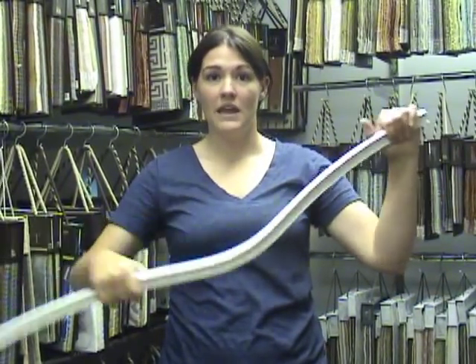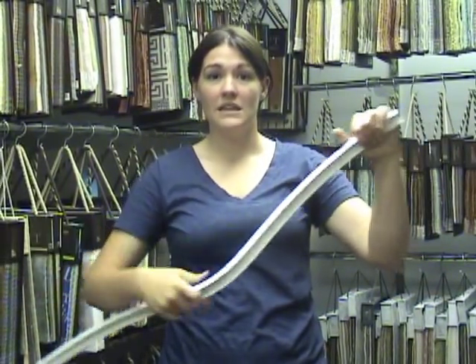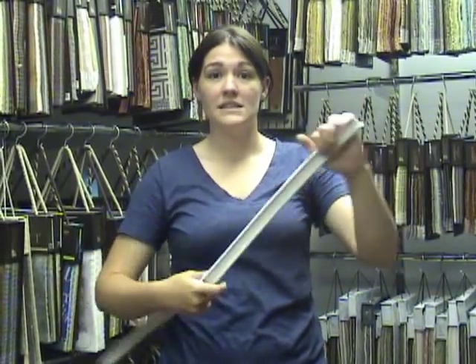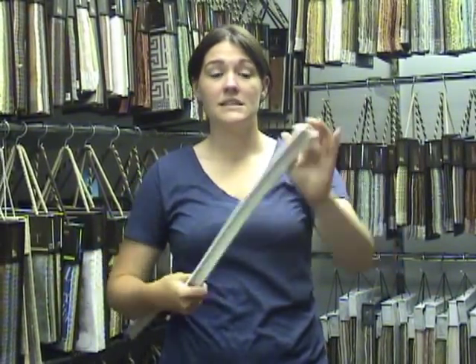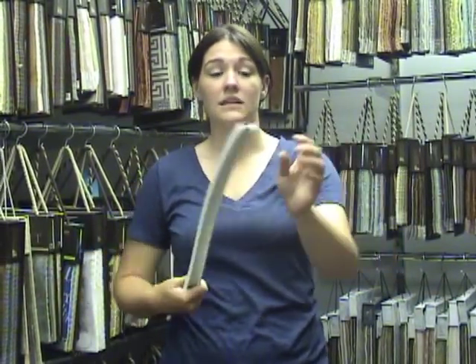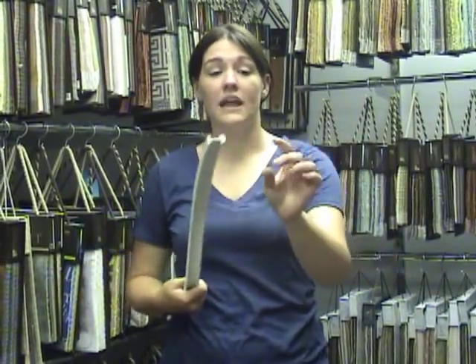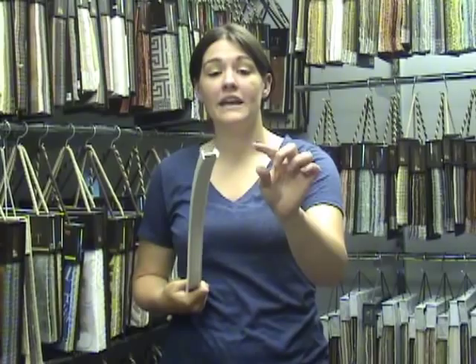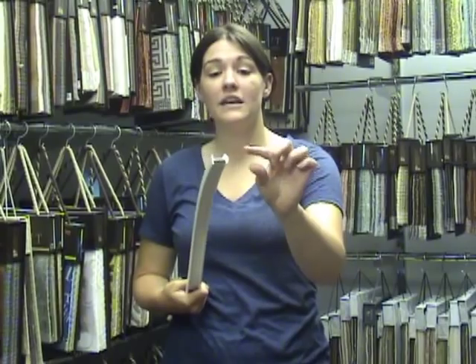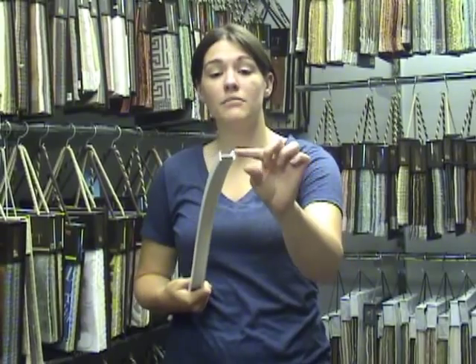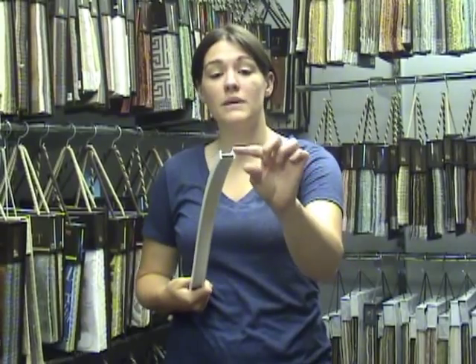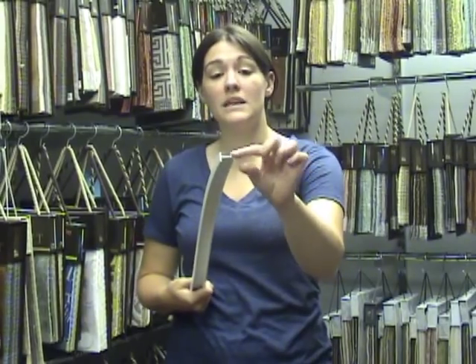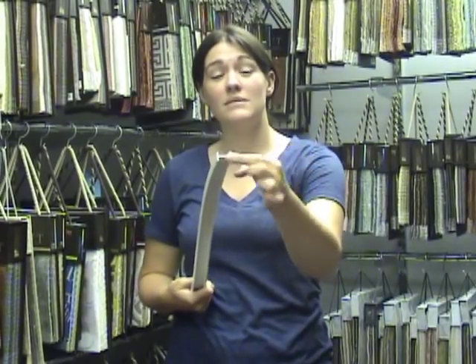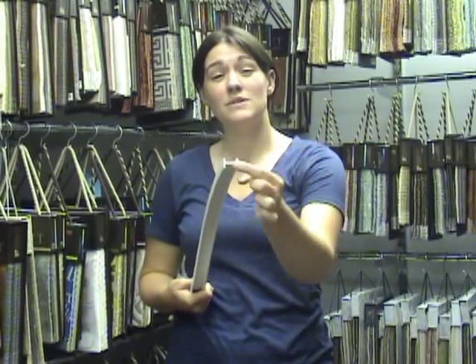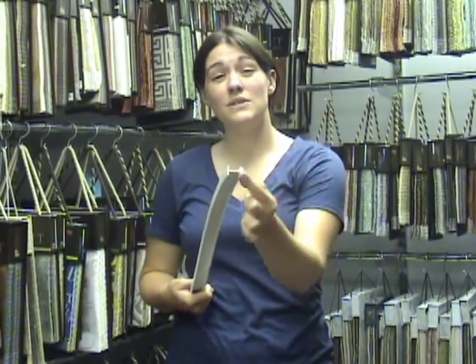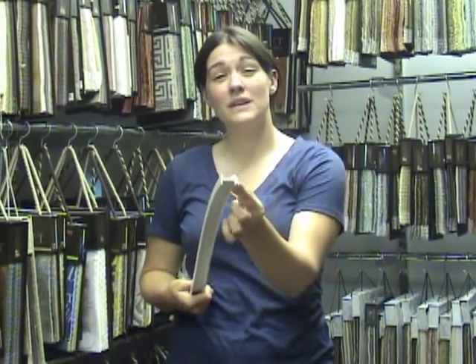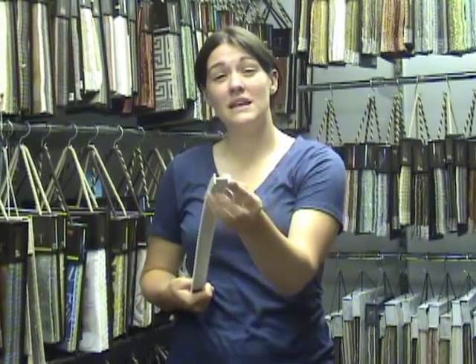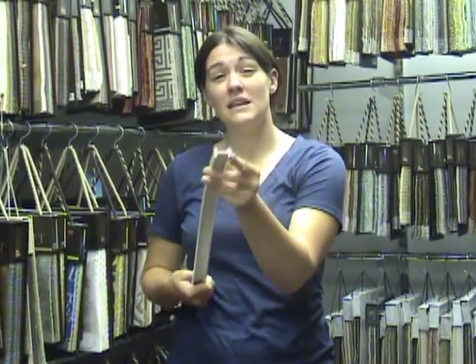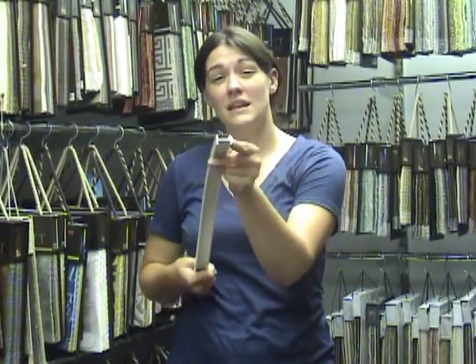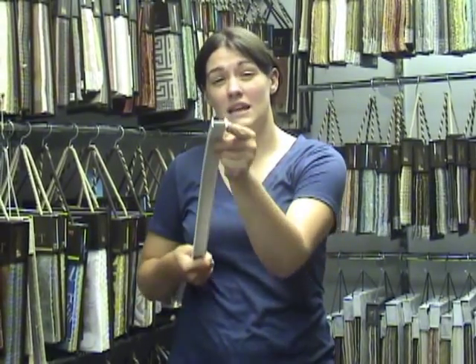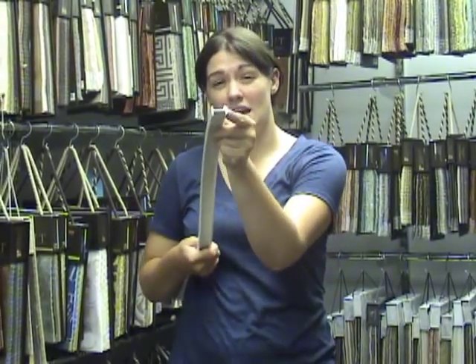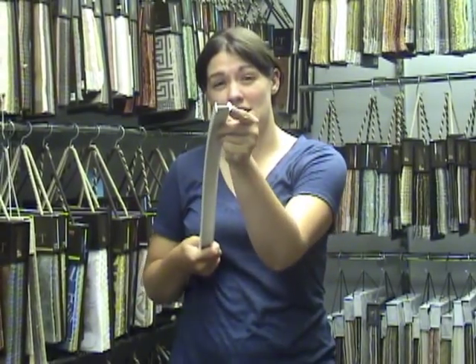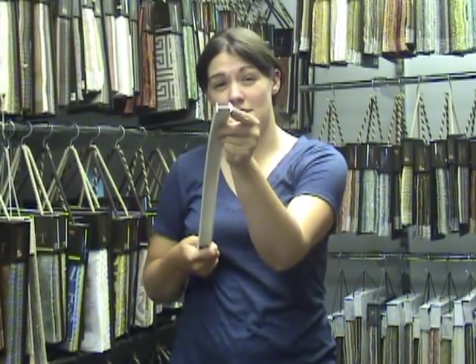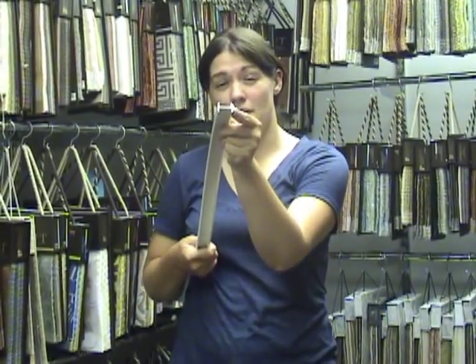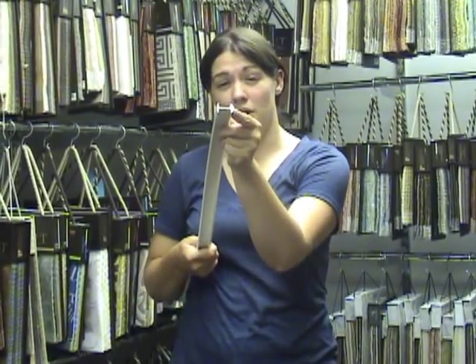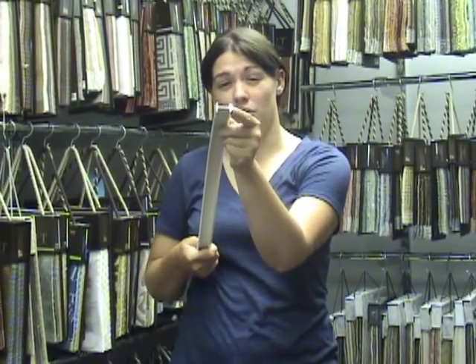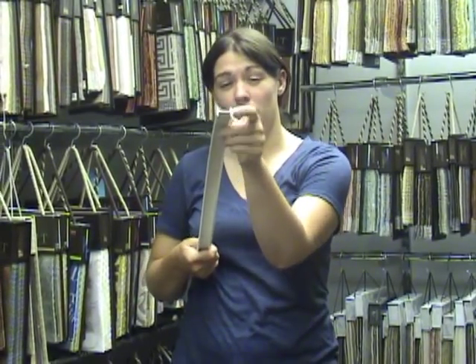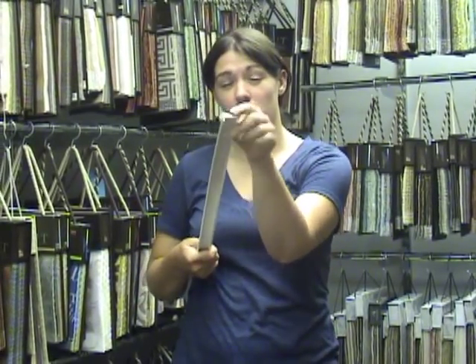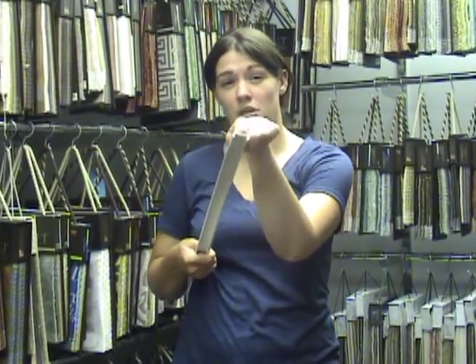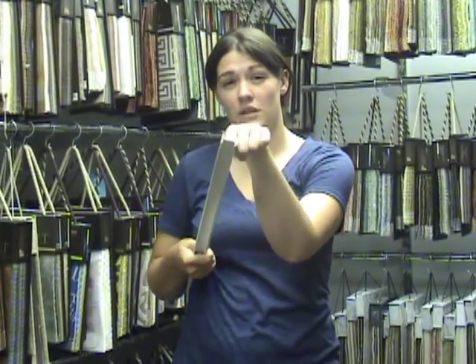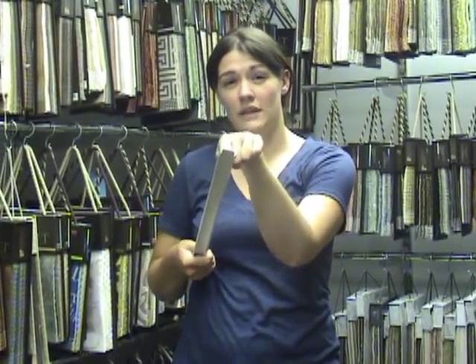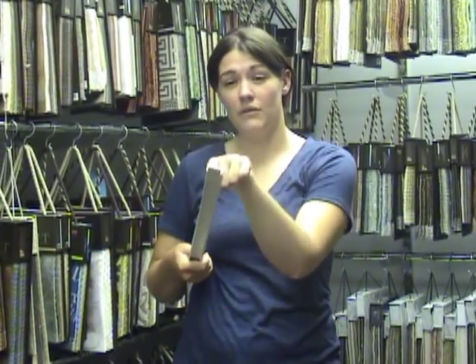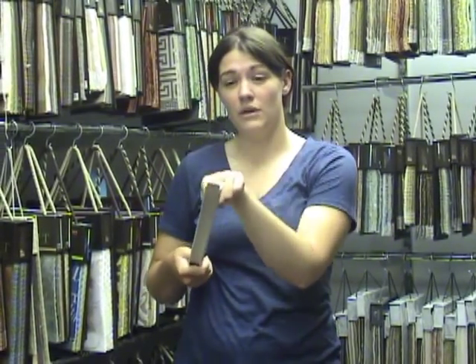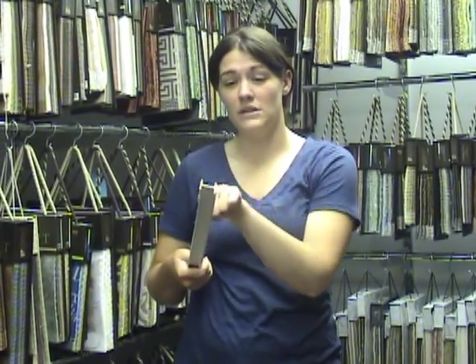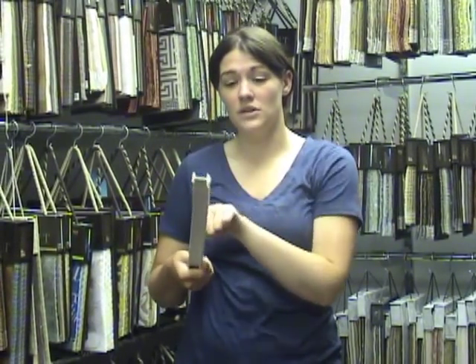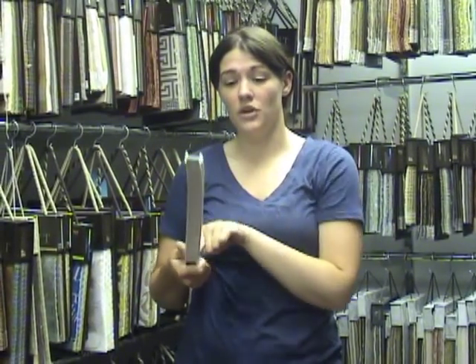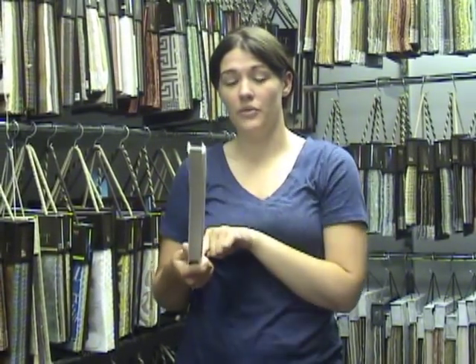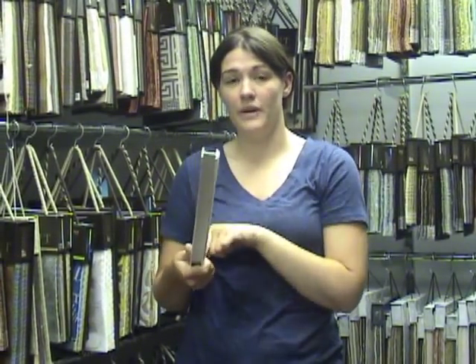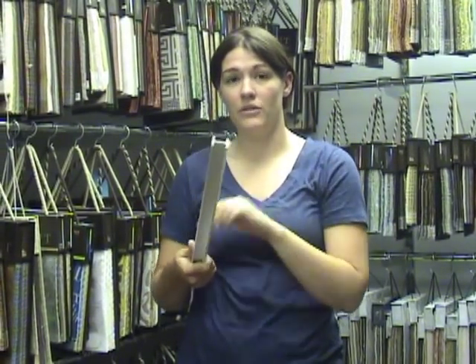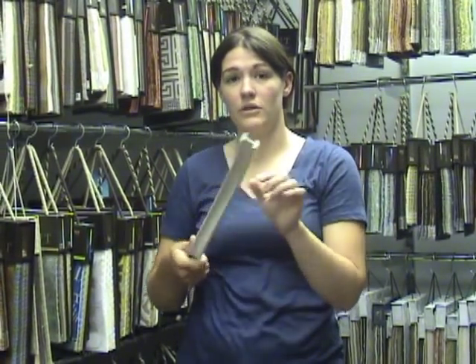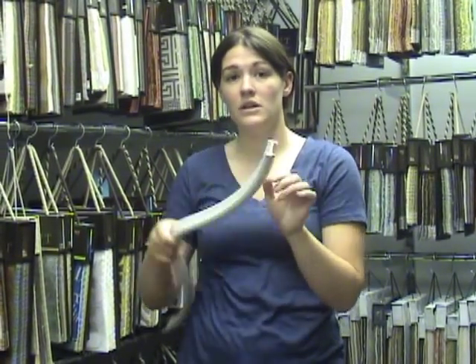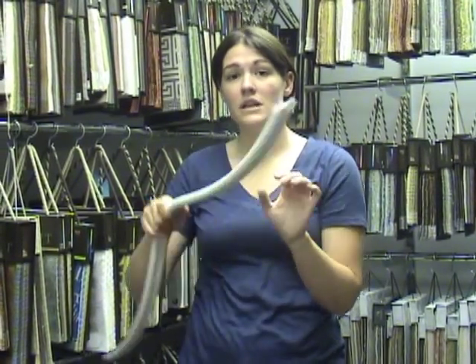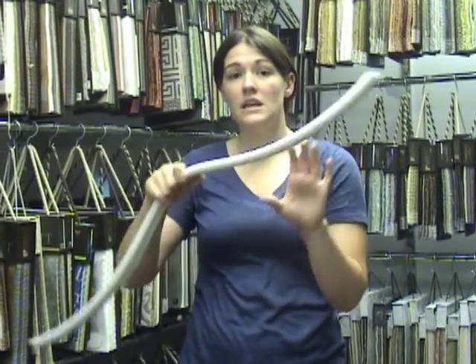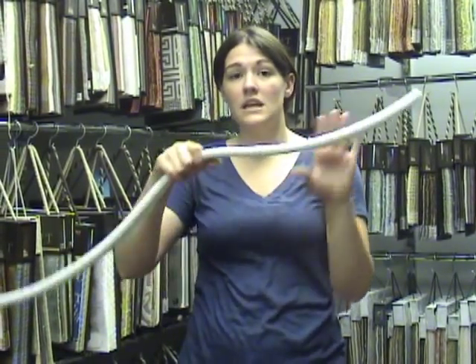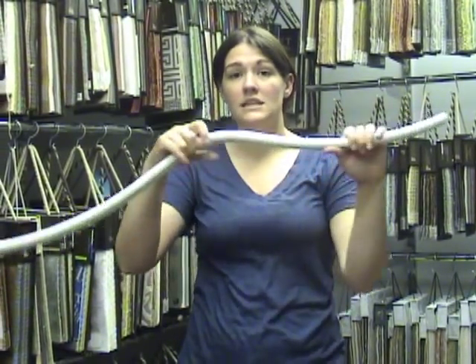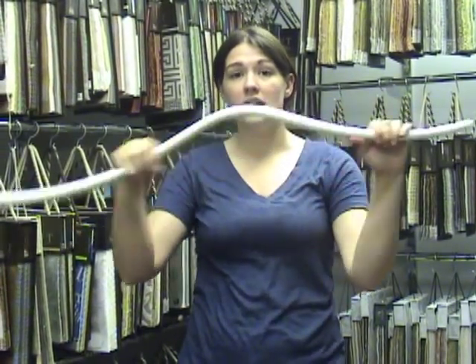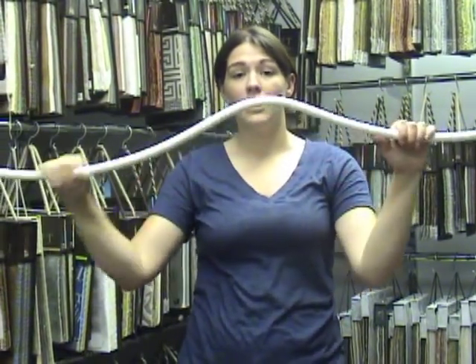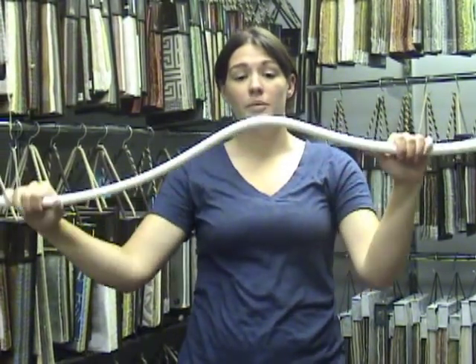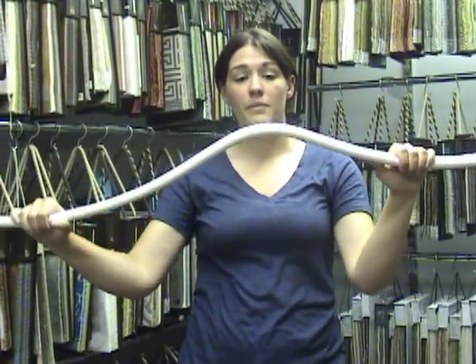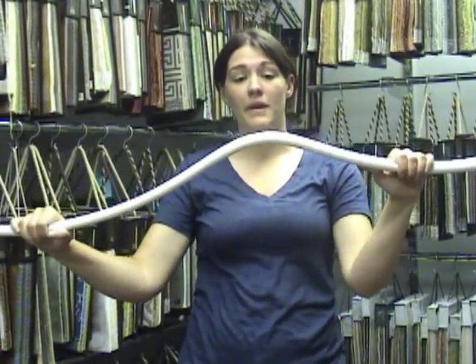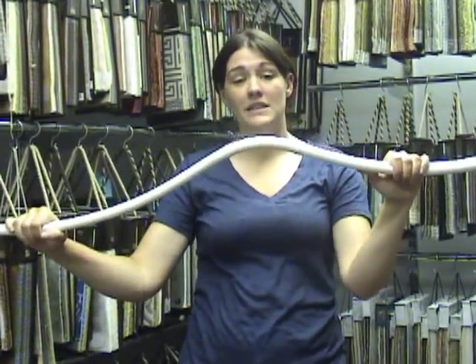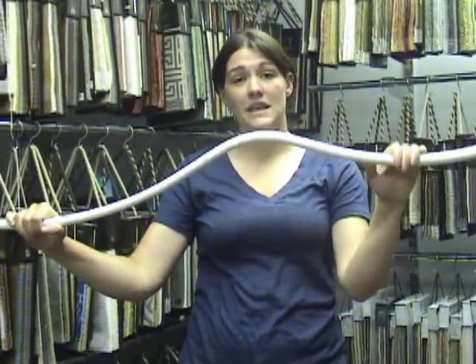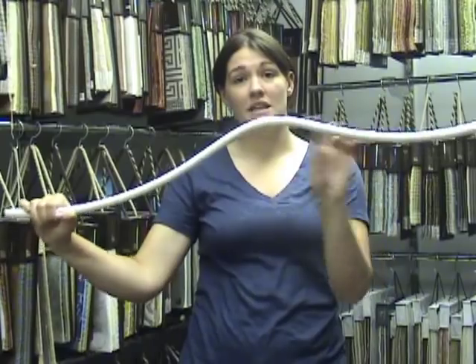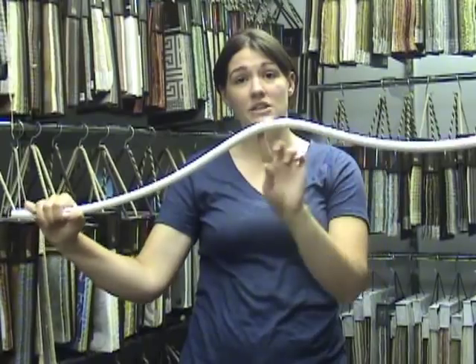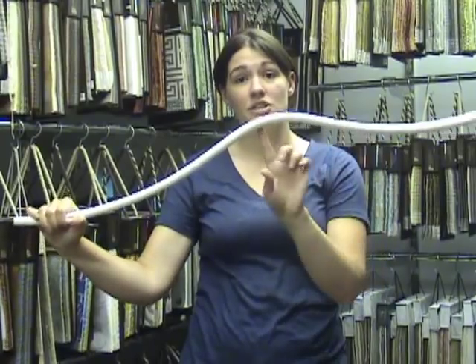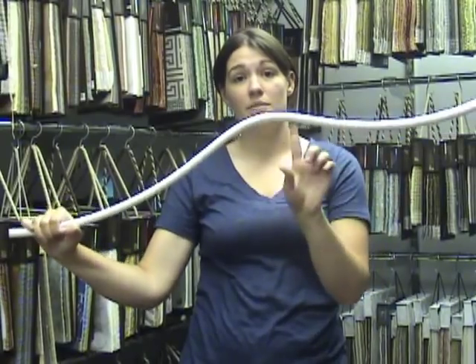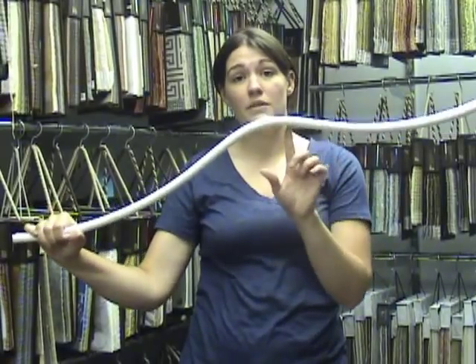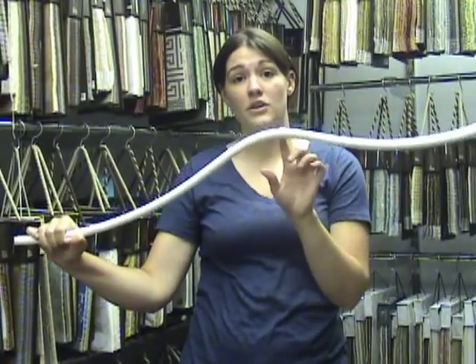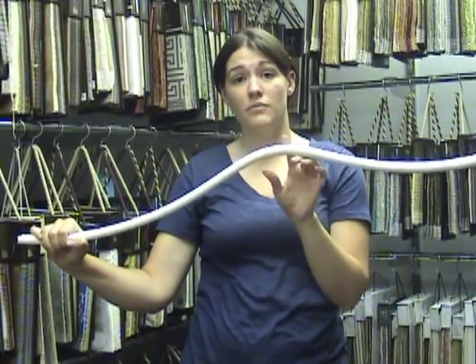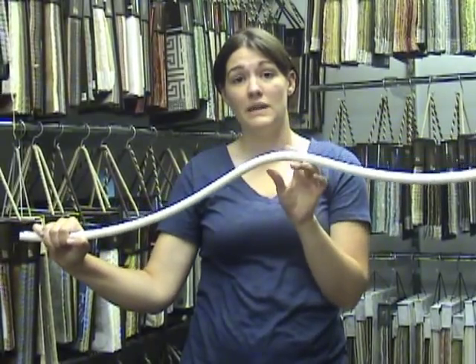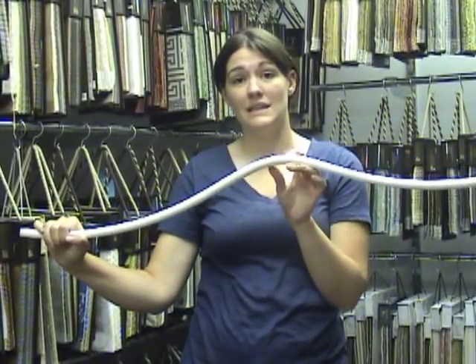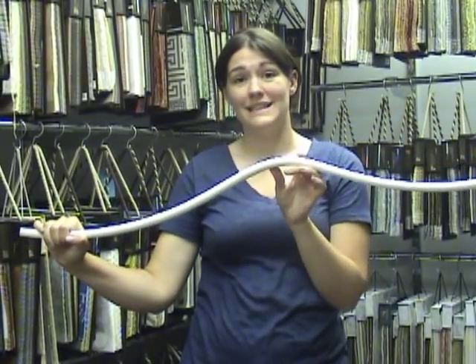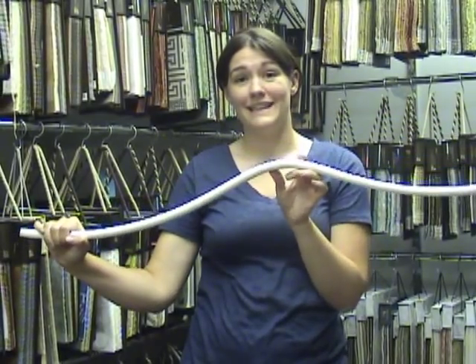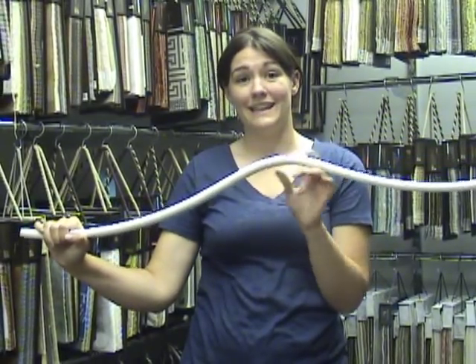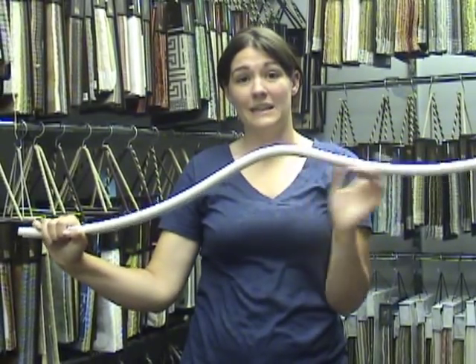It's like medium-duty; it has a metal that runs all the way through to help it maintain the shape that you bend it in.